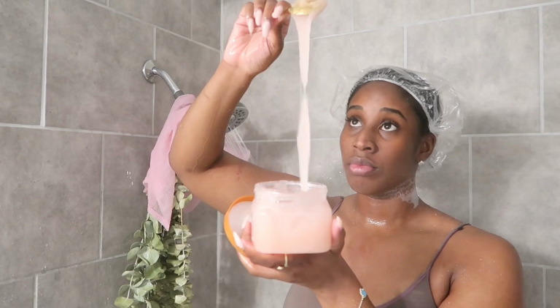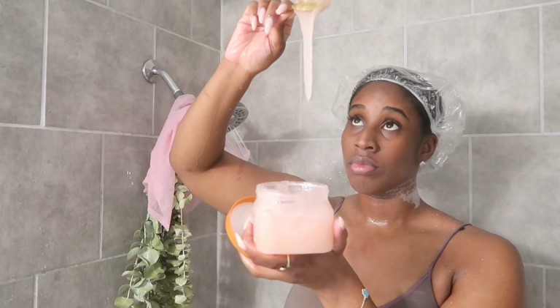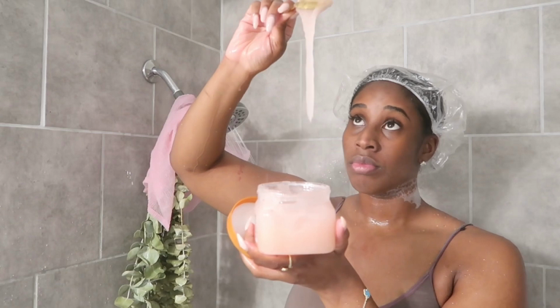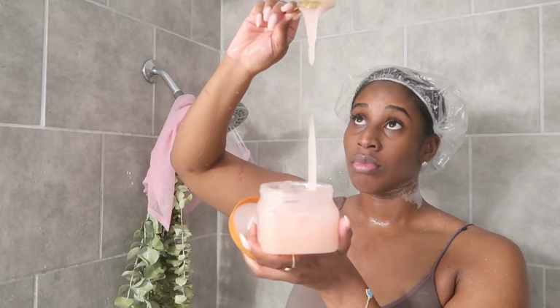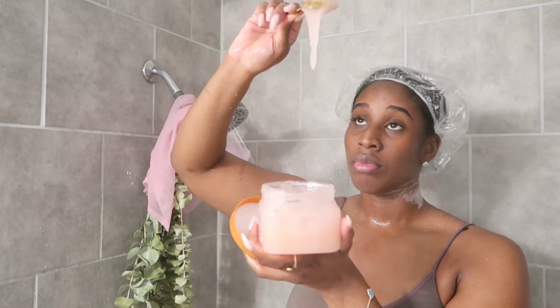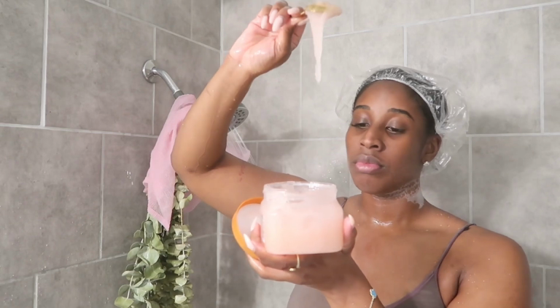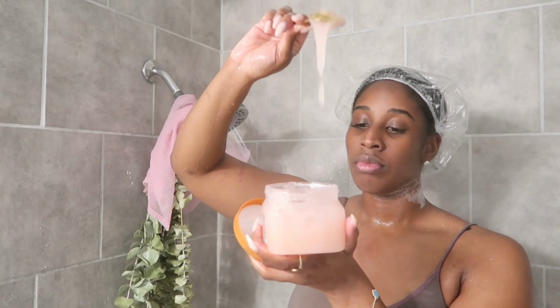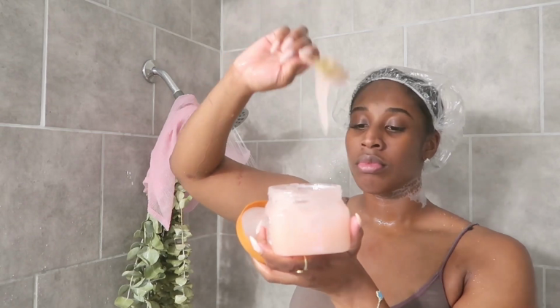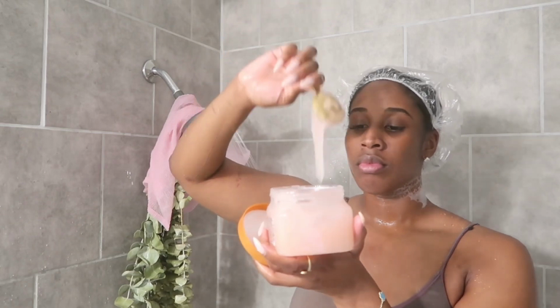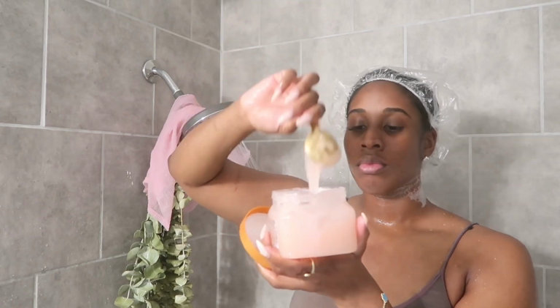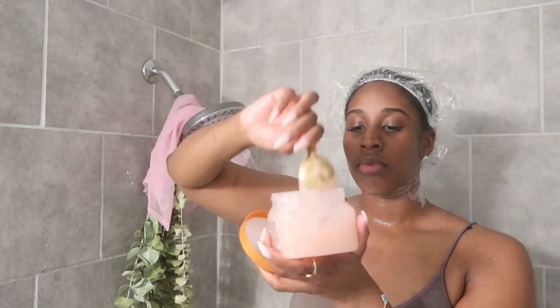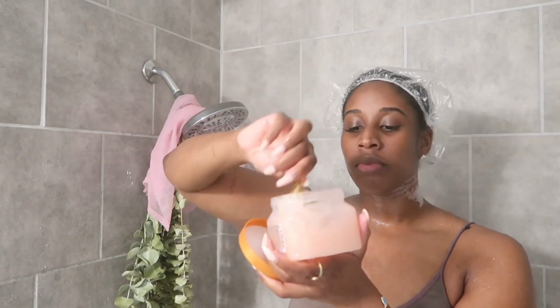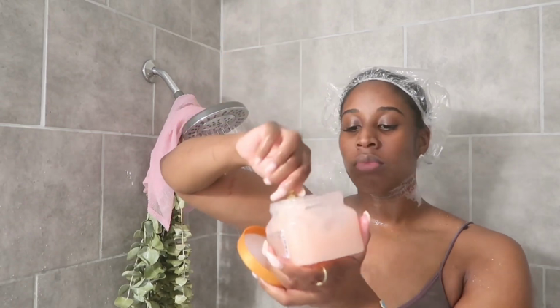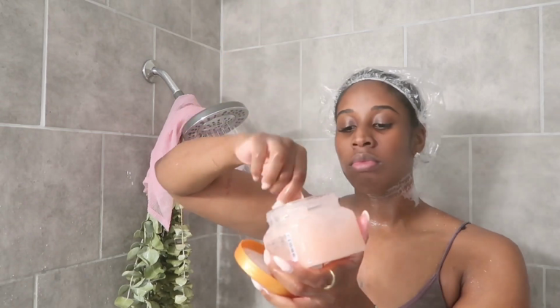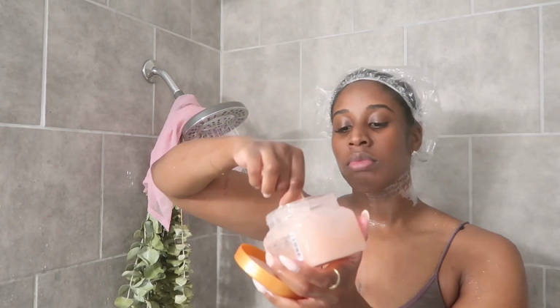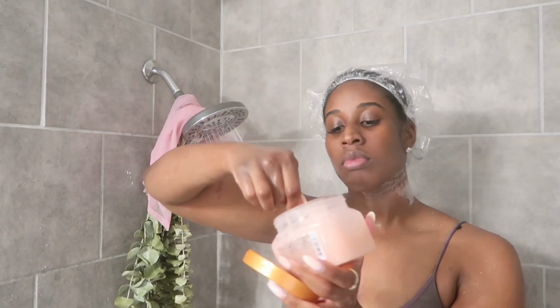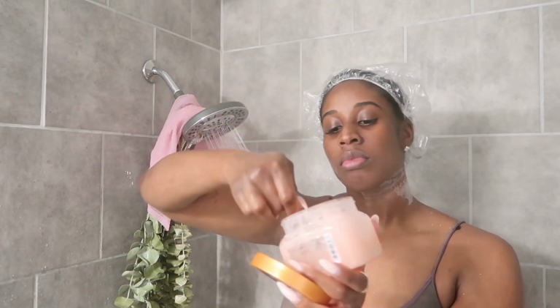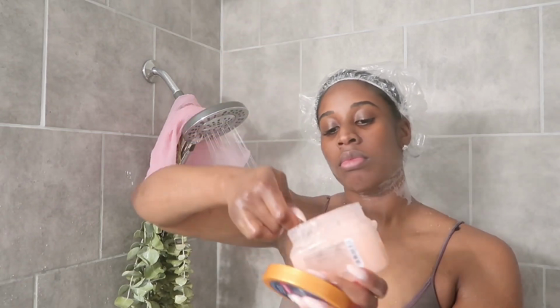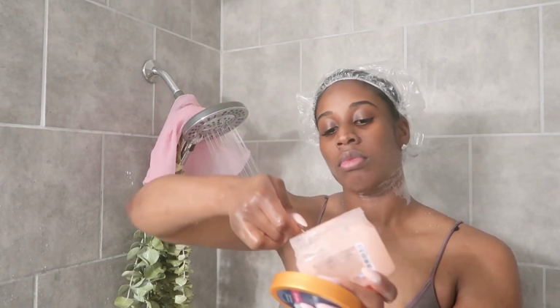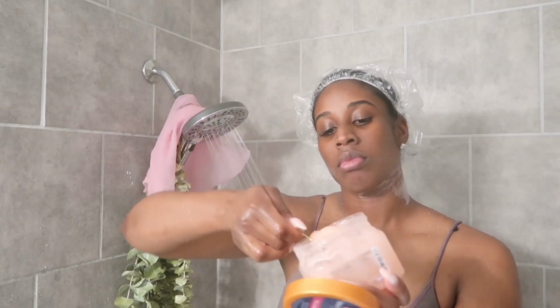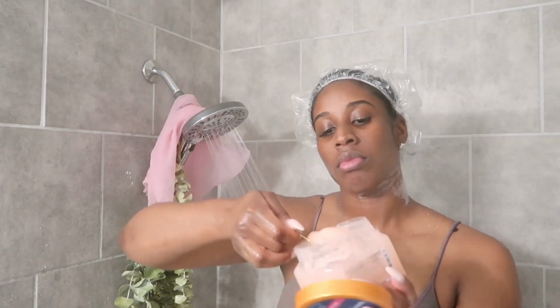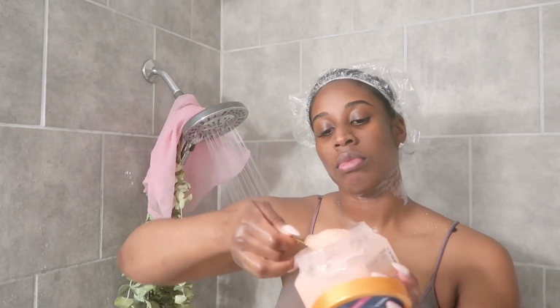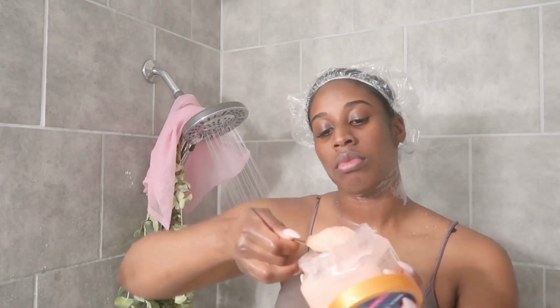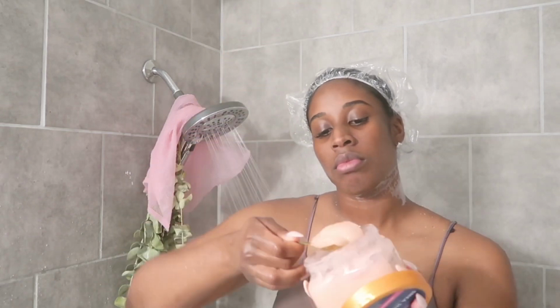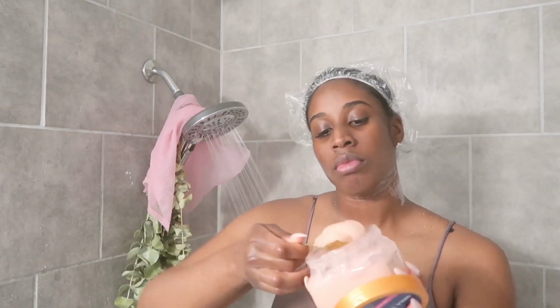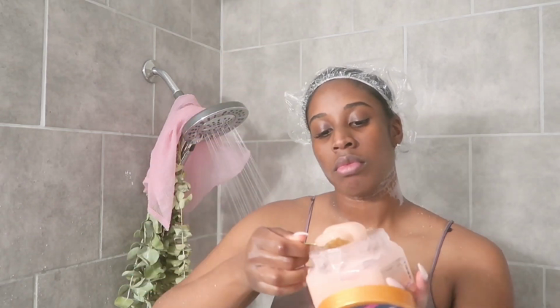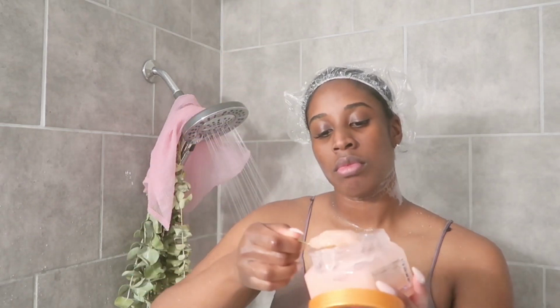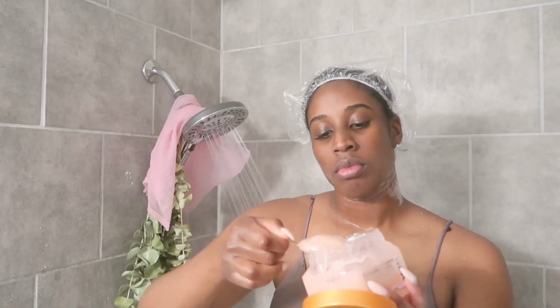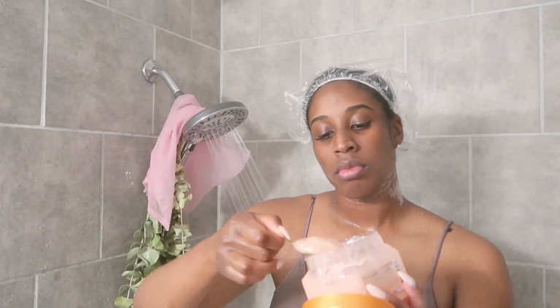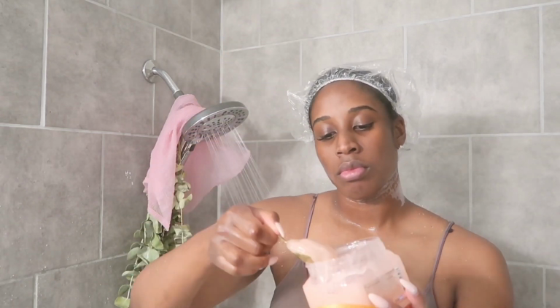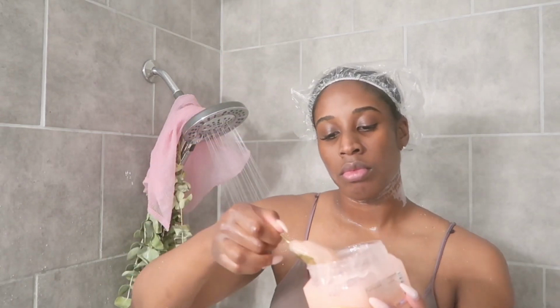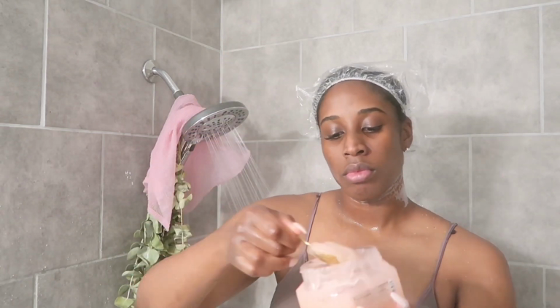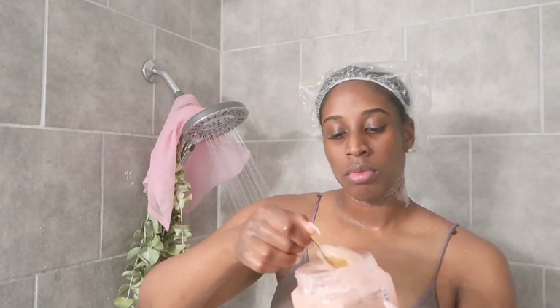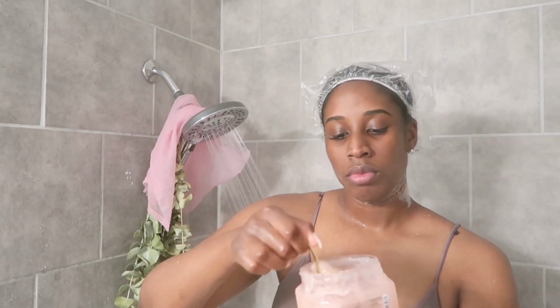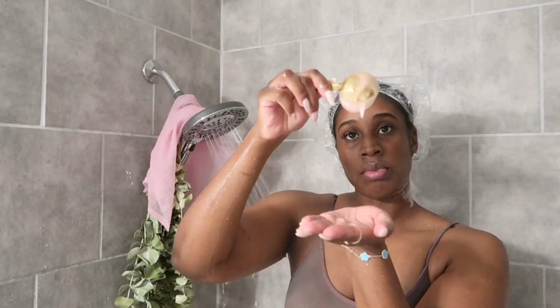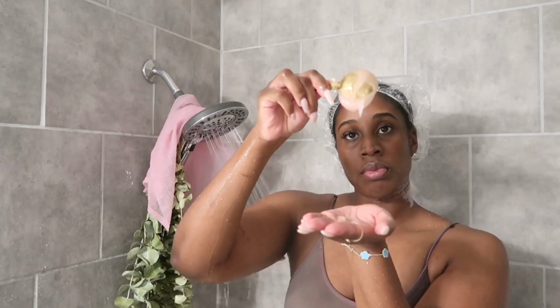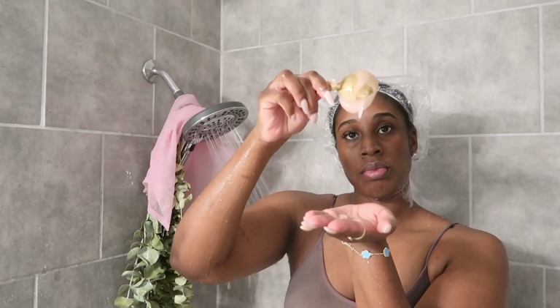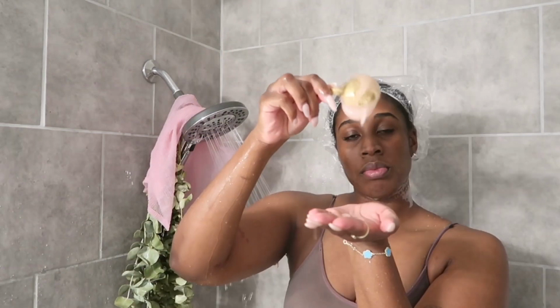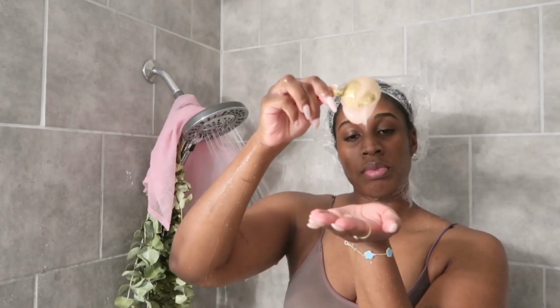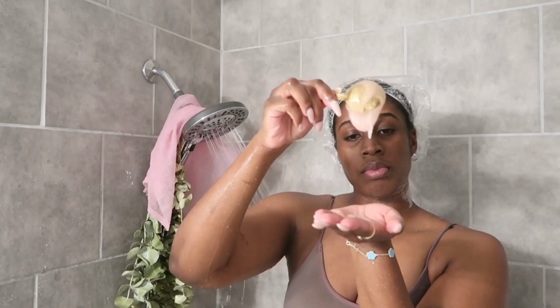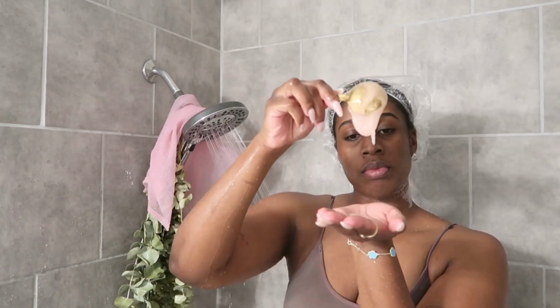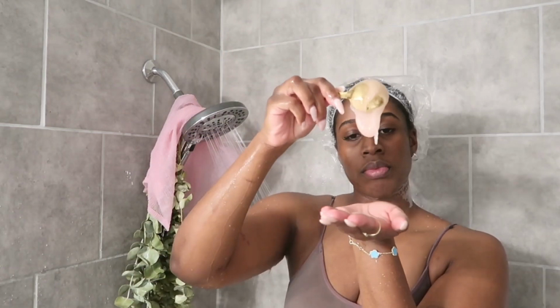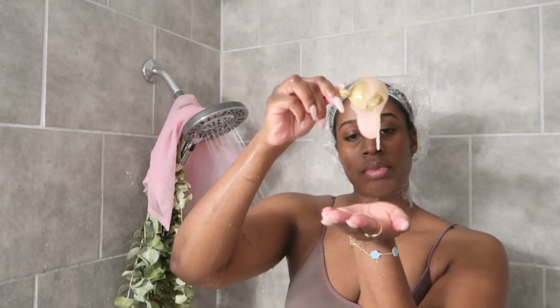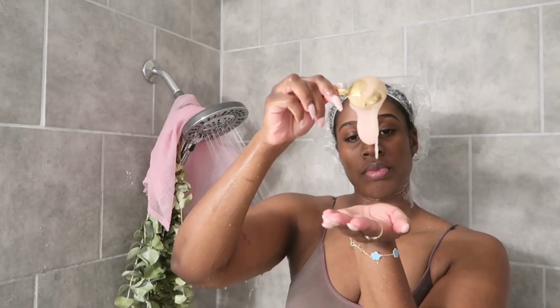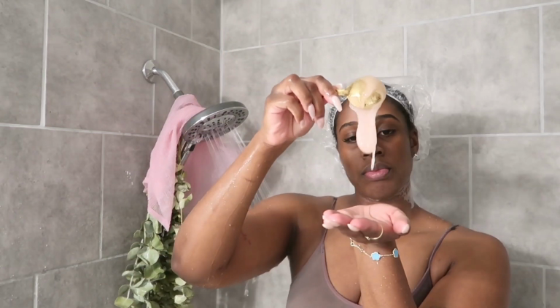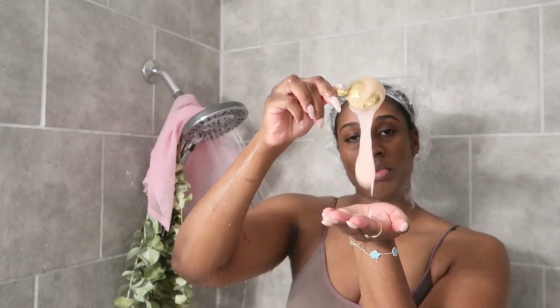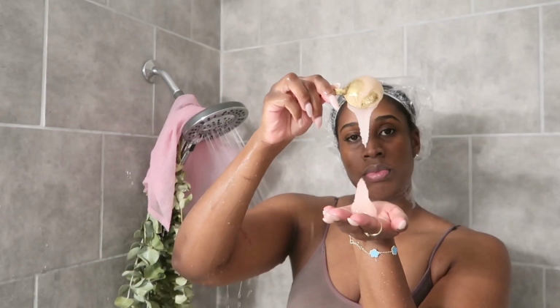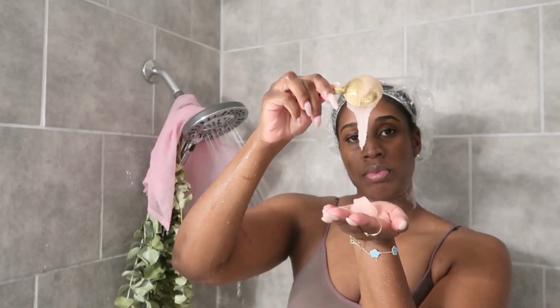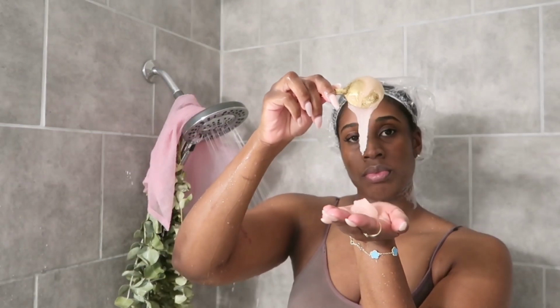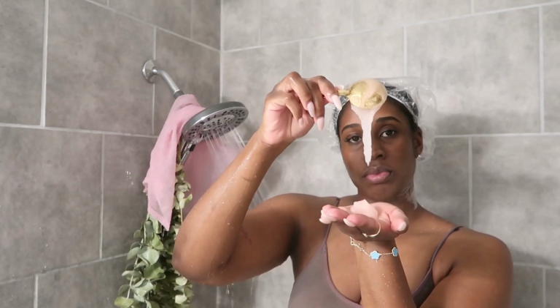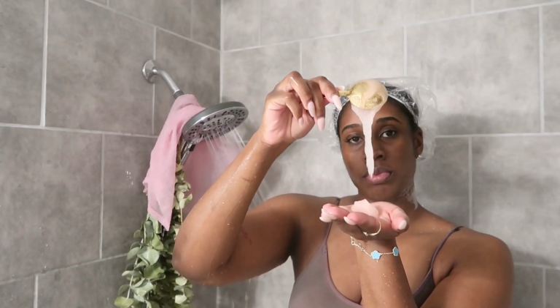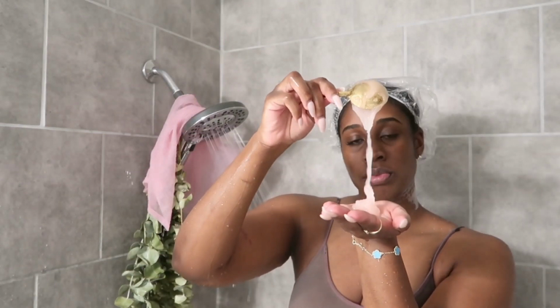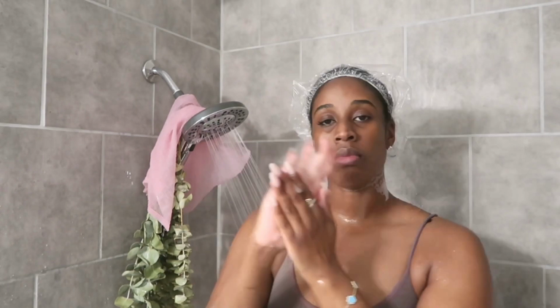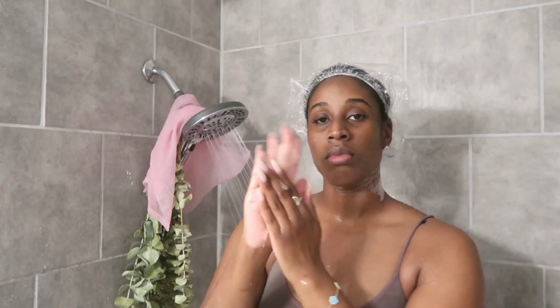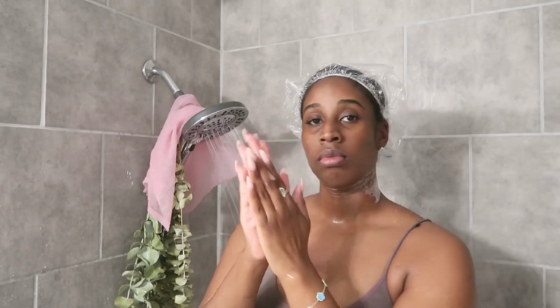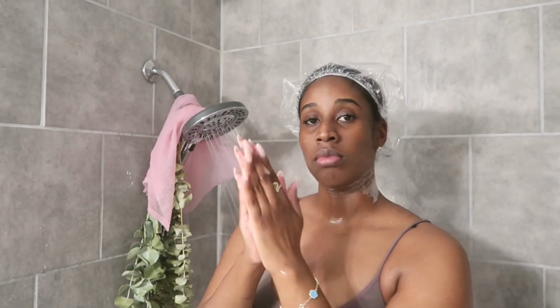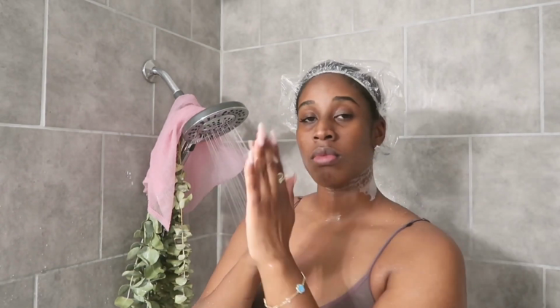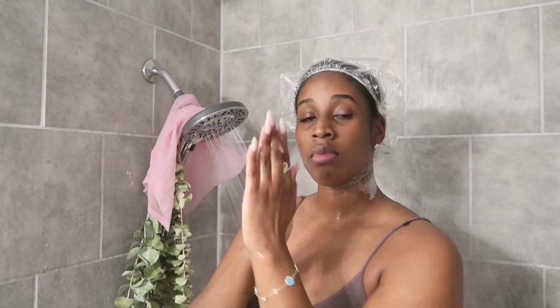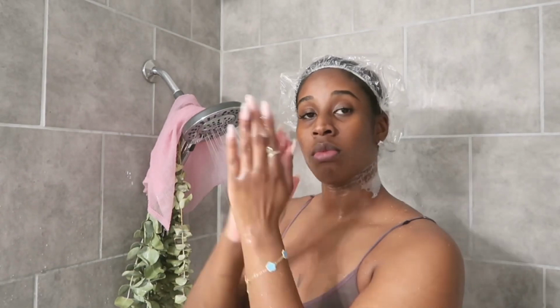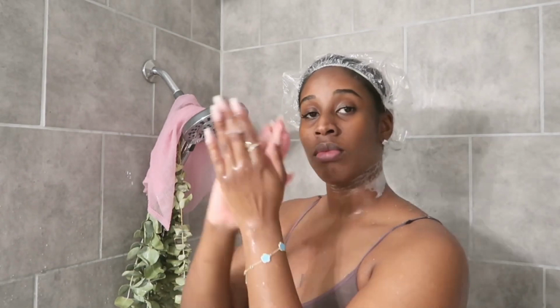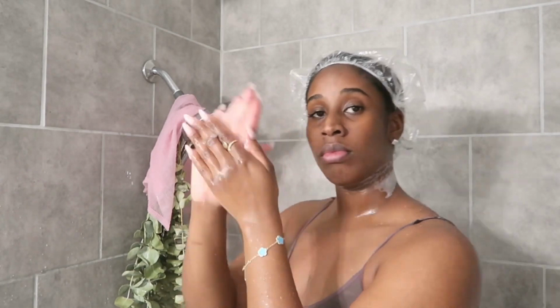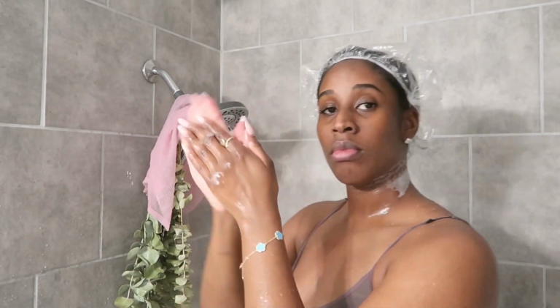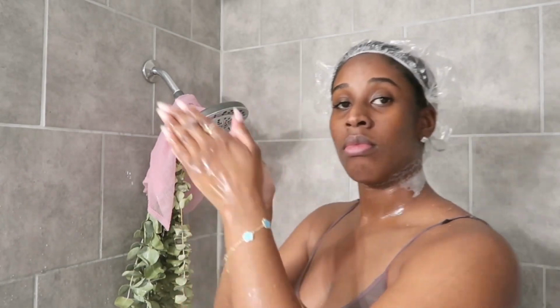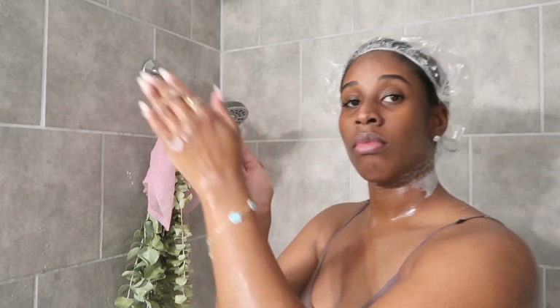I got this spoon off of Amazon for my scrubs and I'm obsessed with it. It's just something more aesthetically pleasing for the shower.